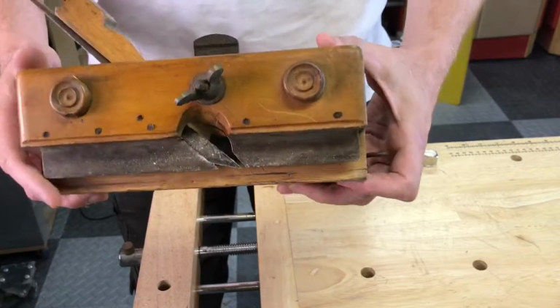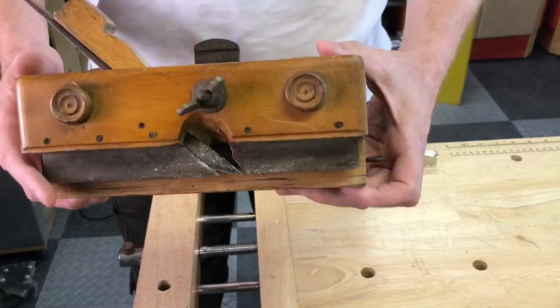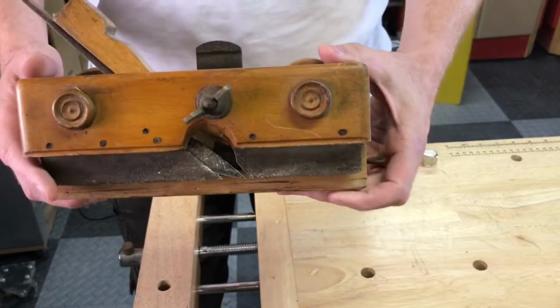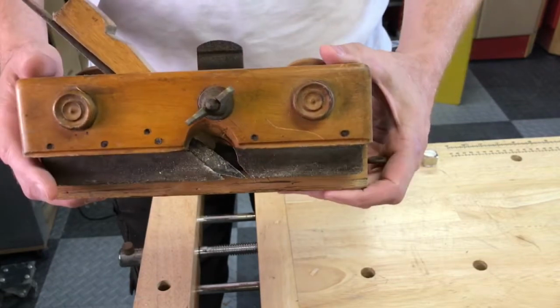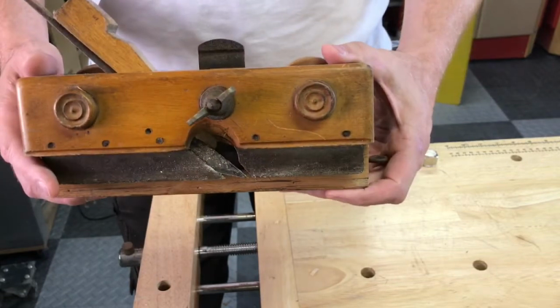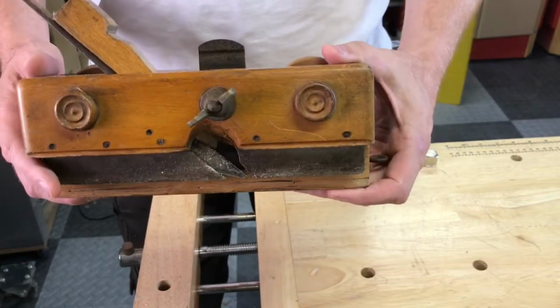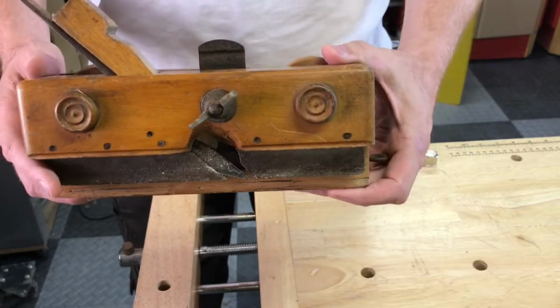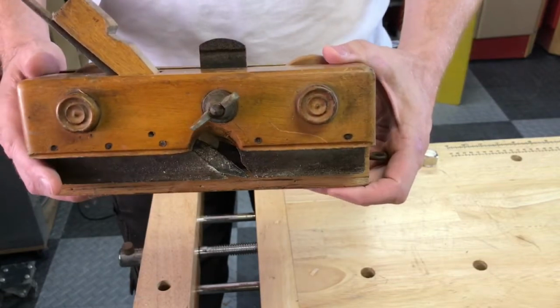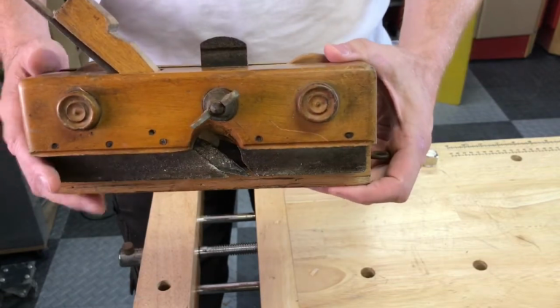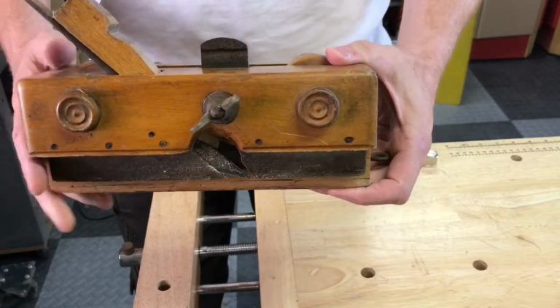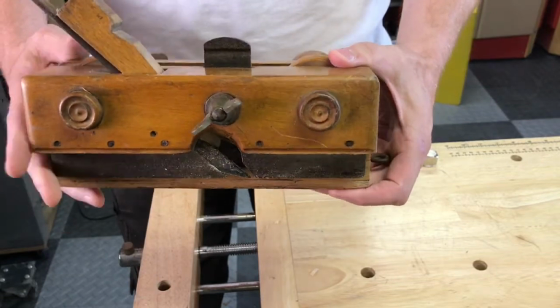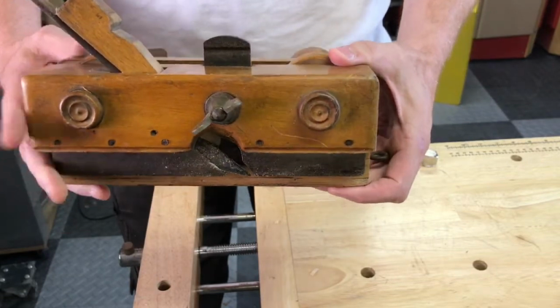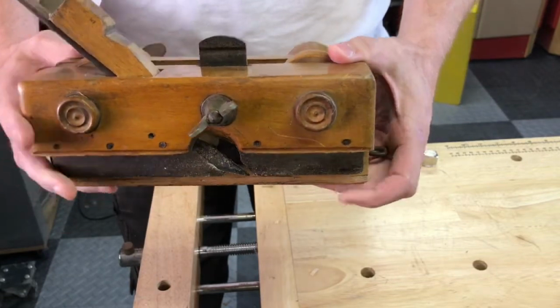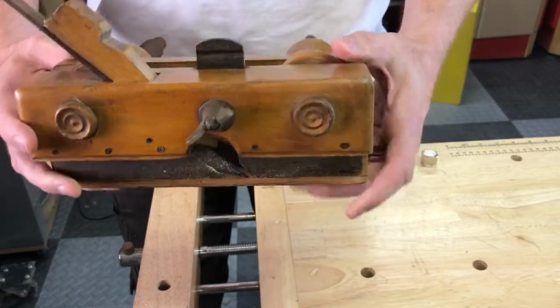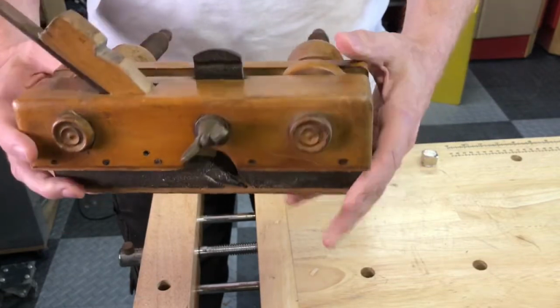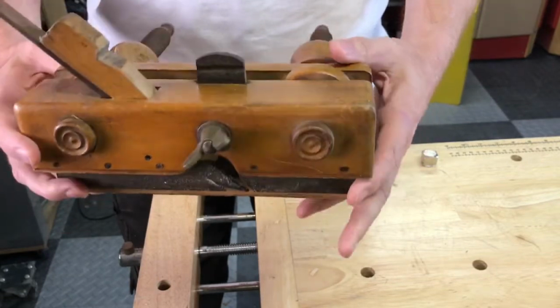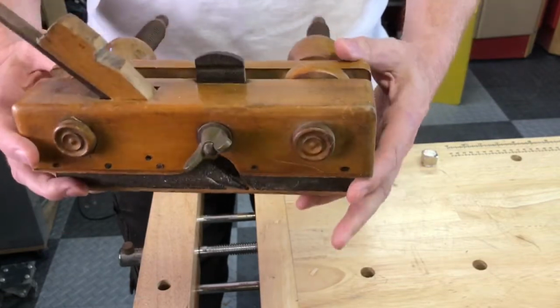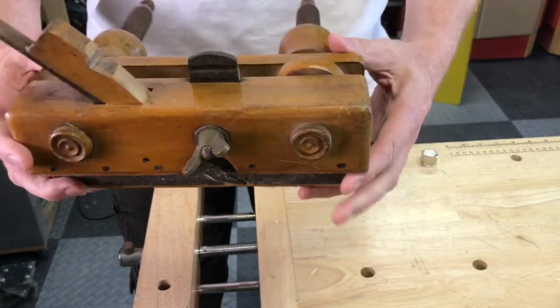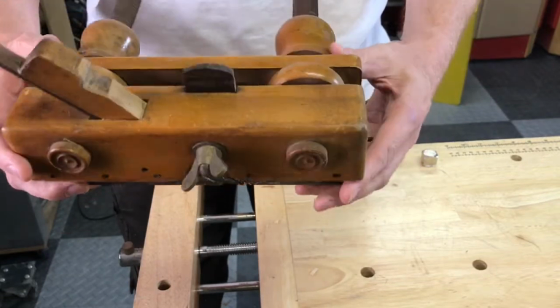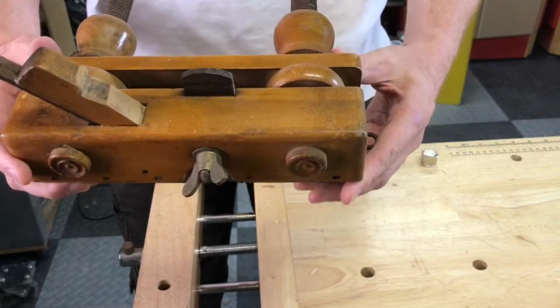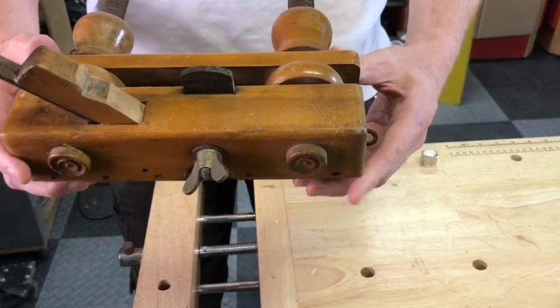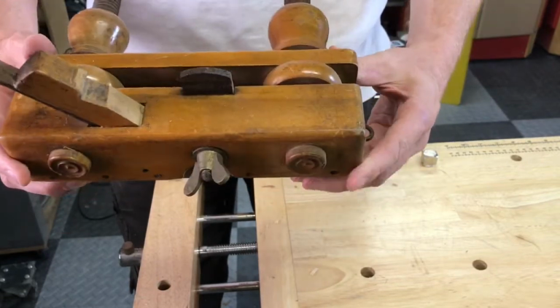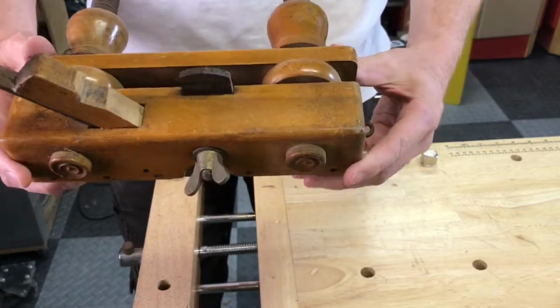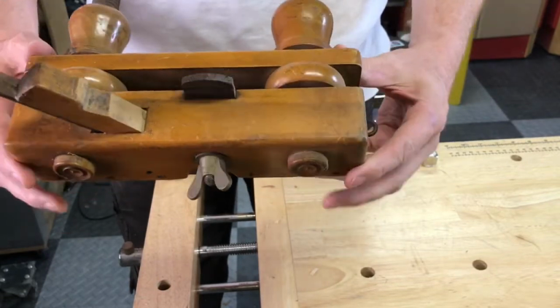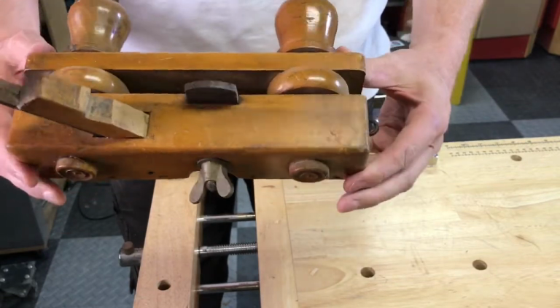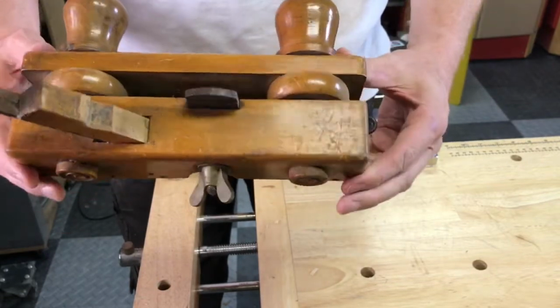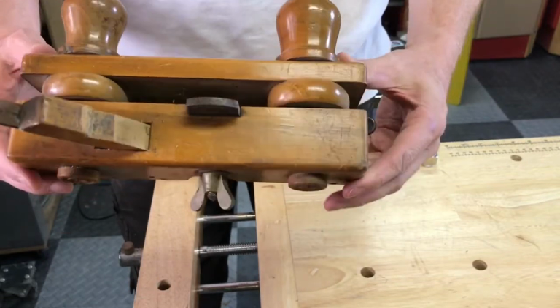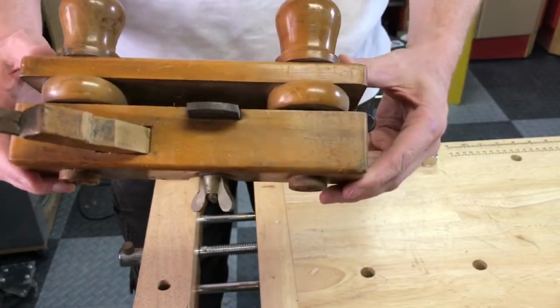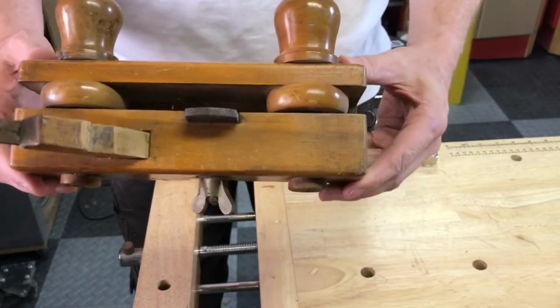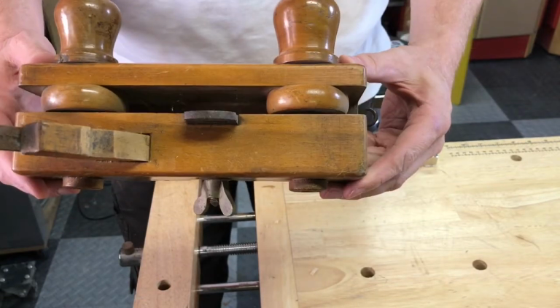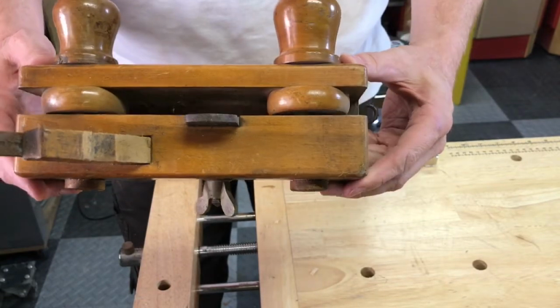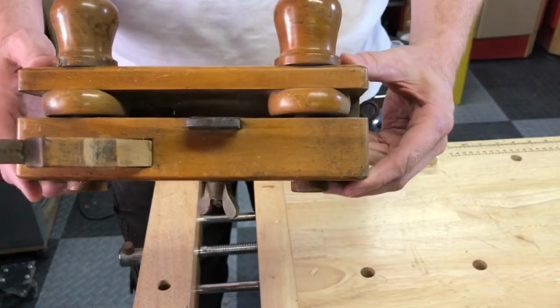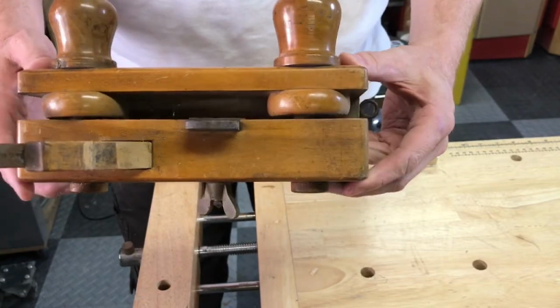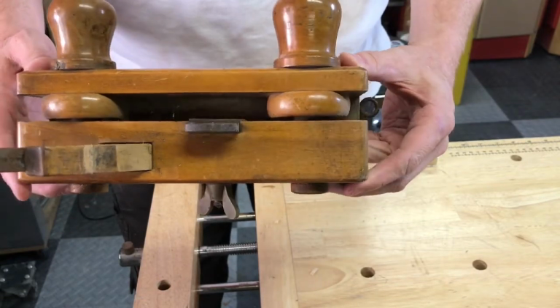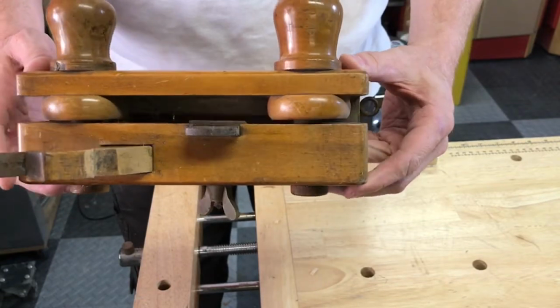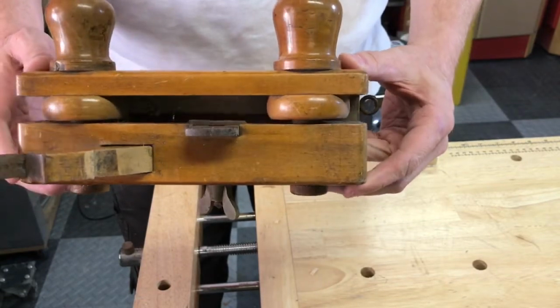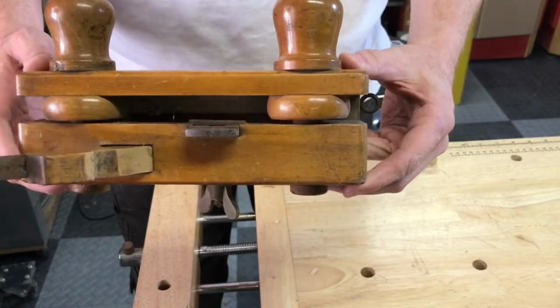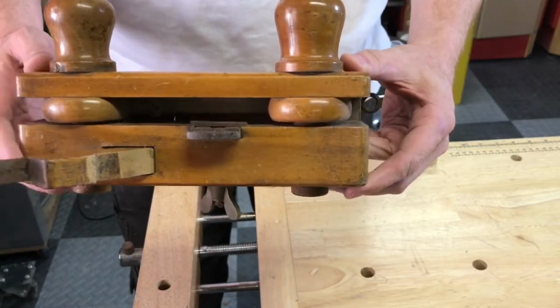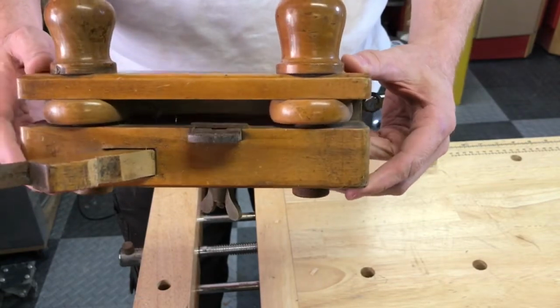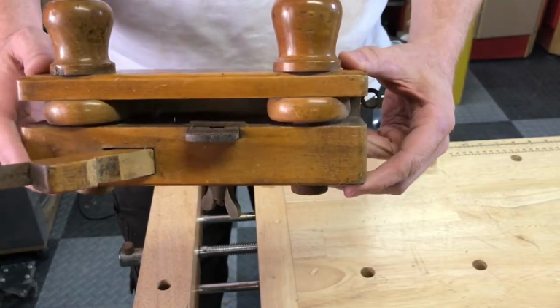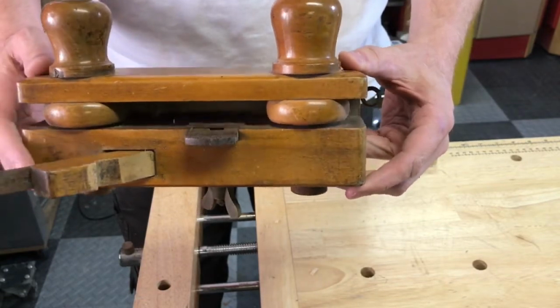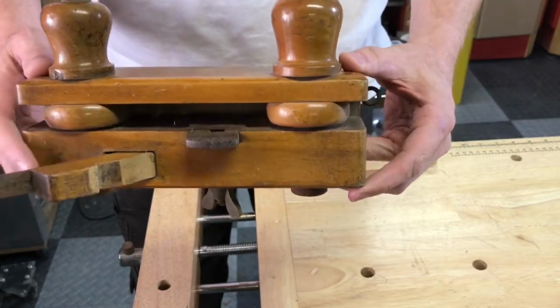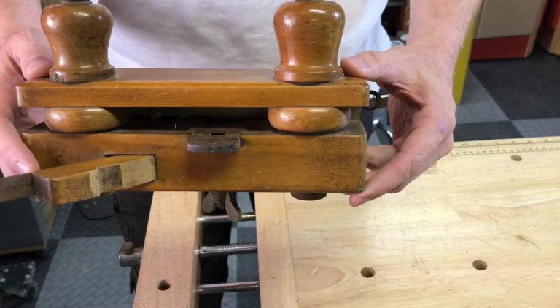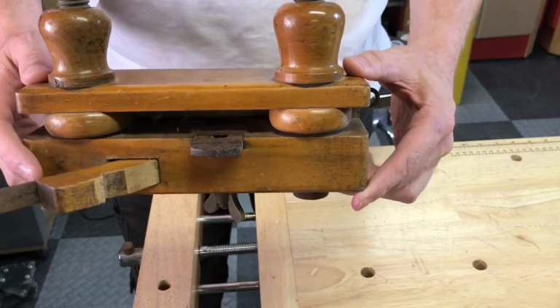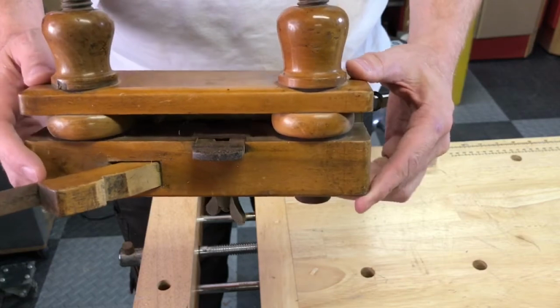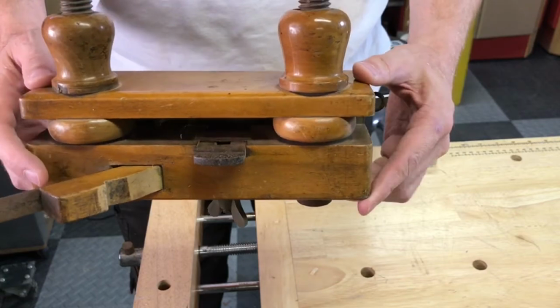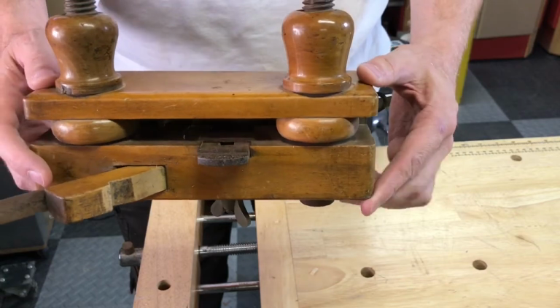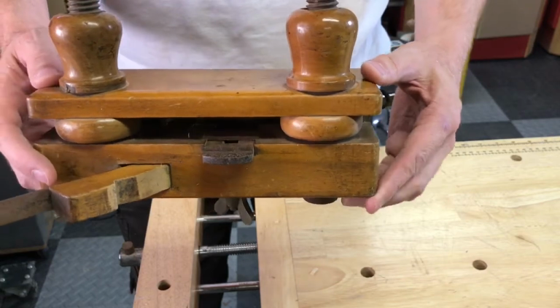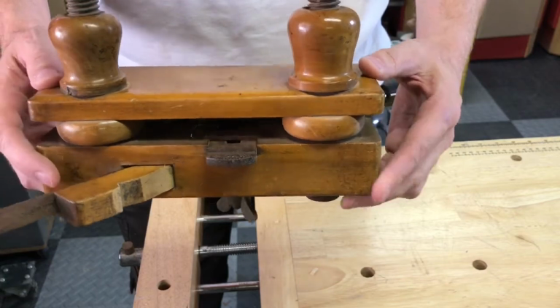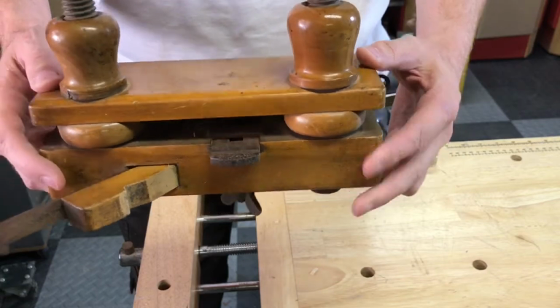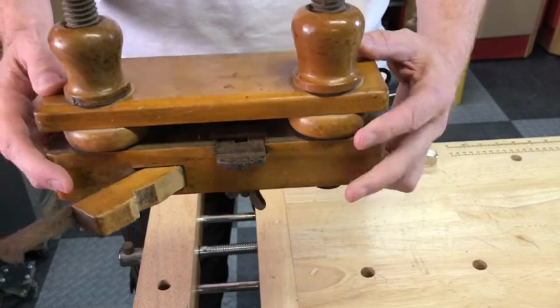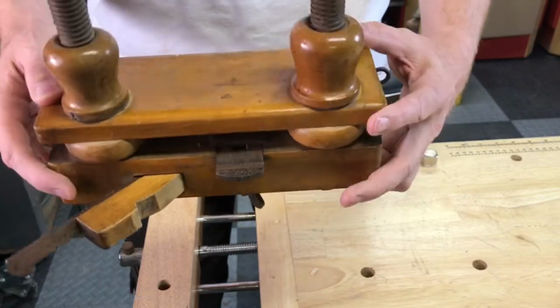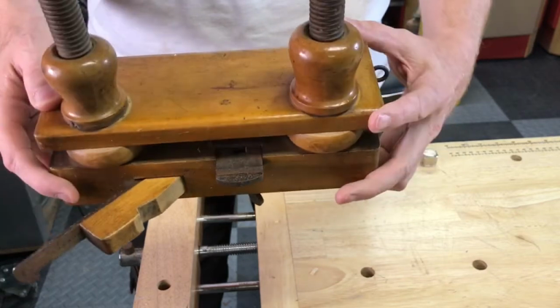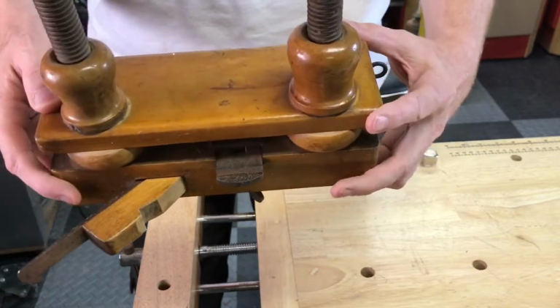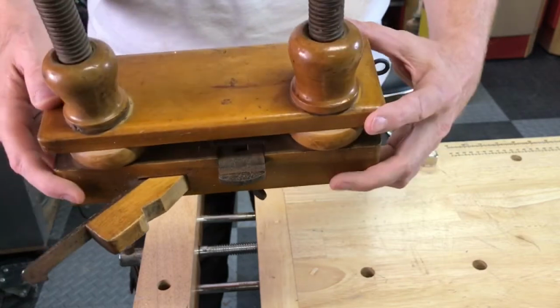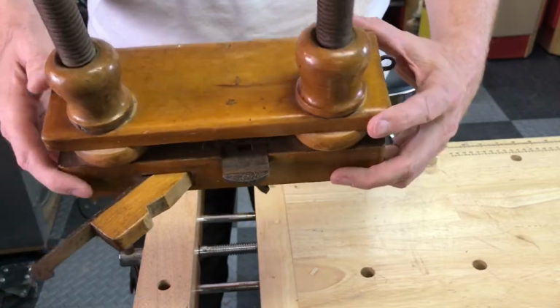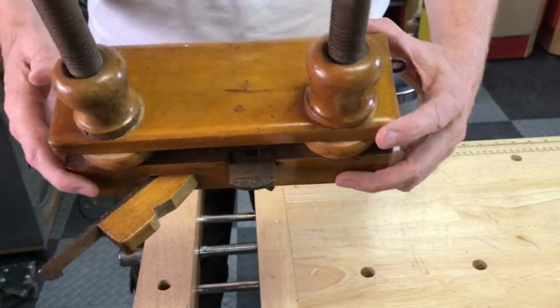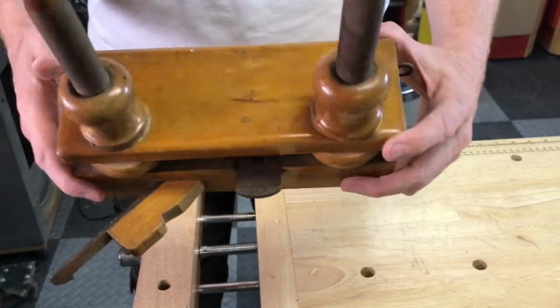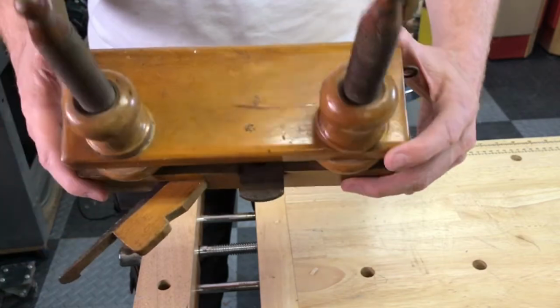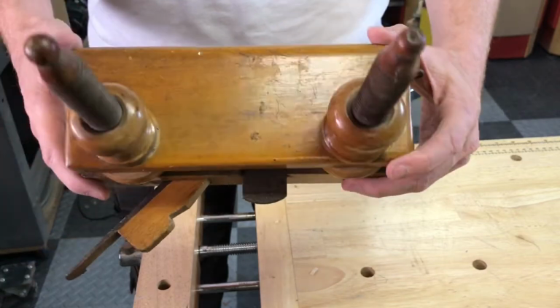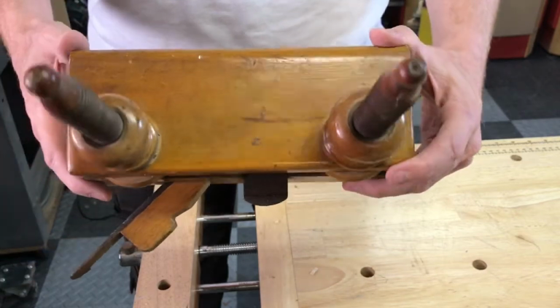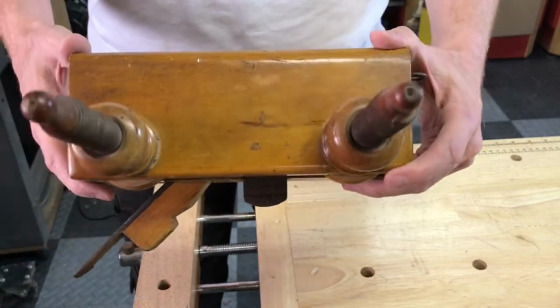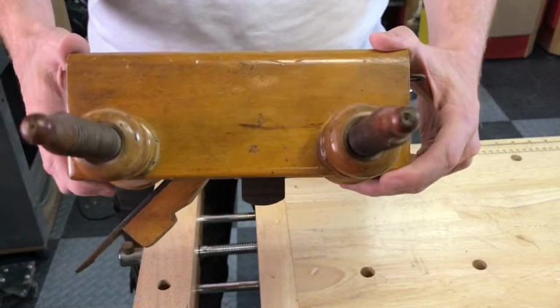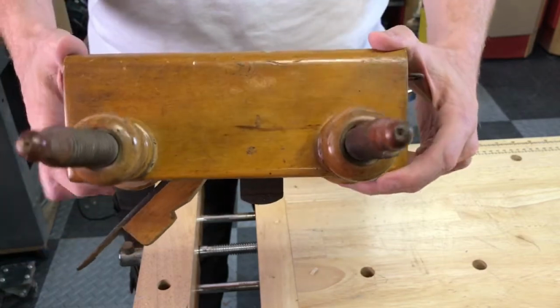I actually like the patina of the wood, so I'm not going to really do too much with that. But the metal definitely needs some work.